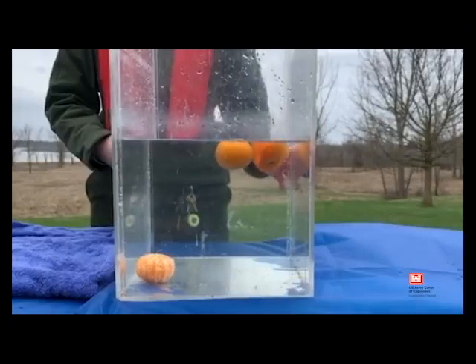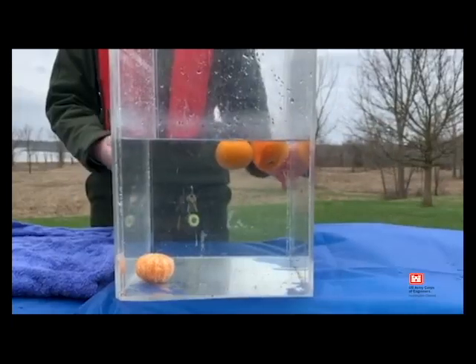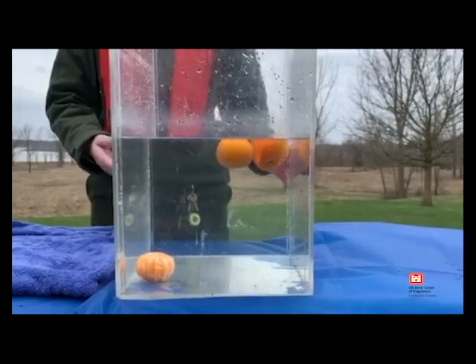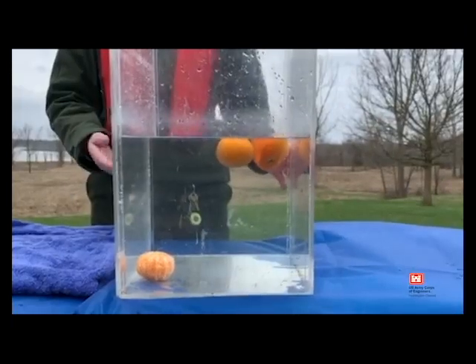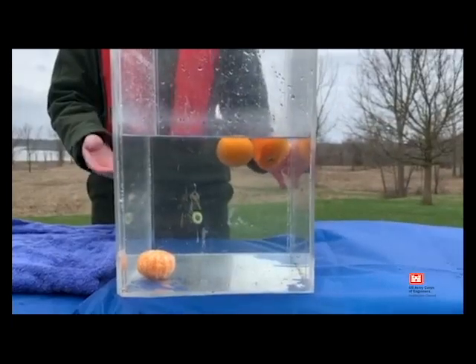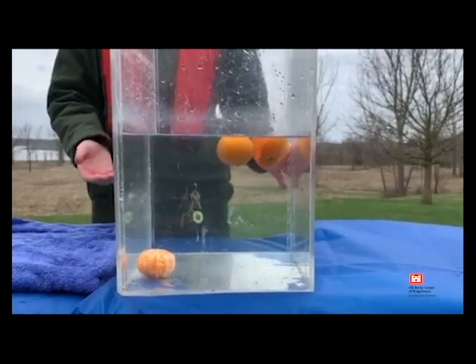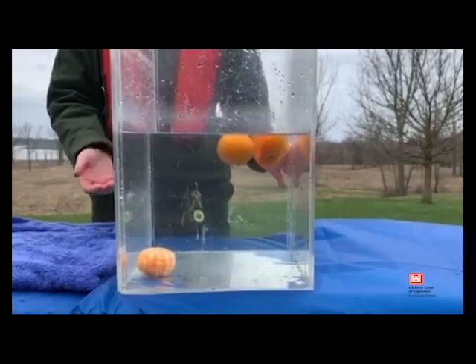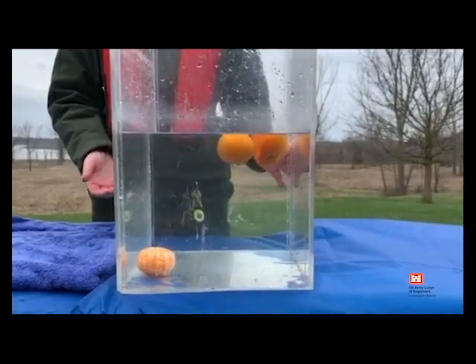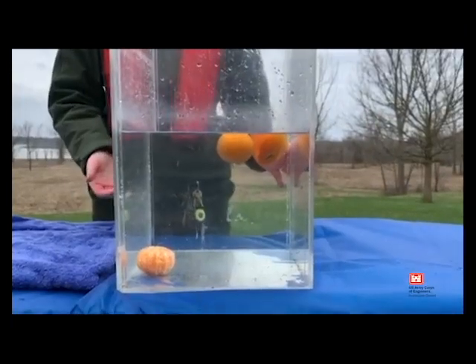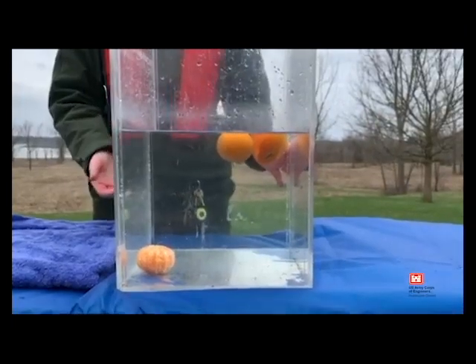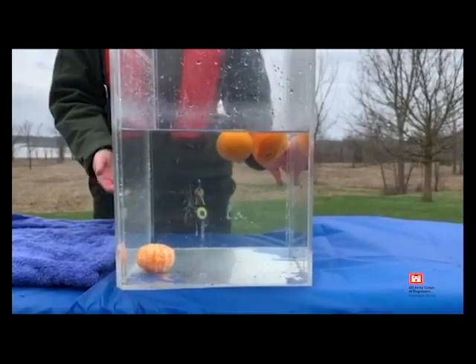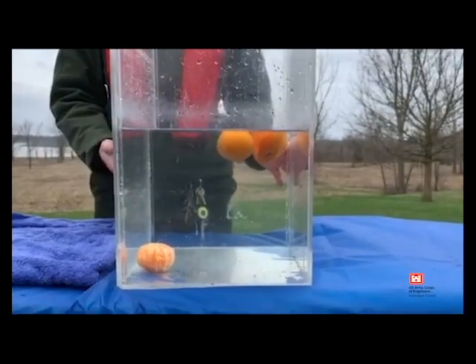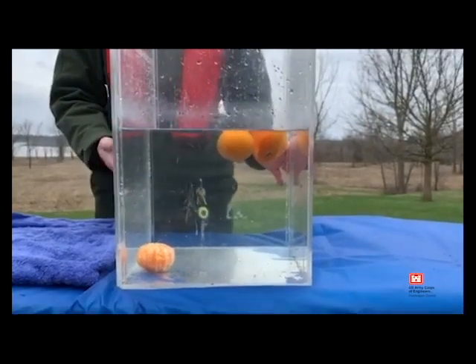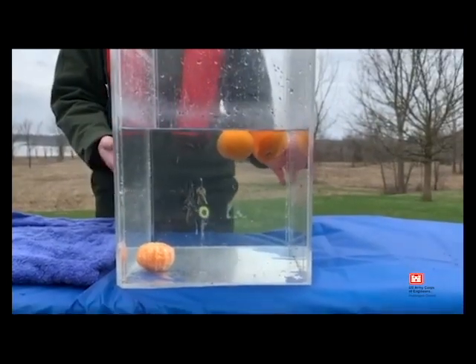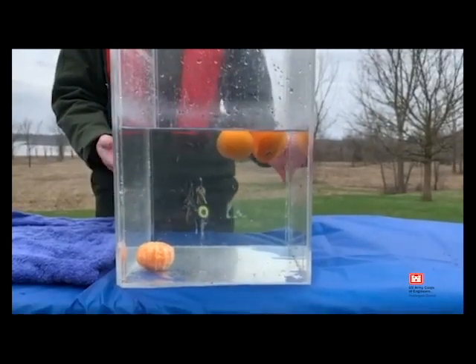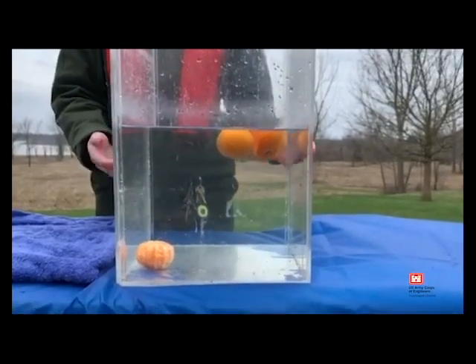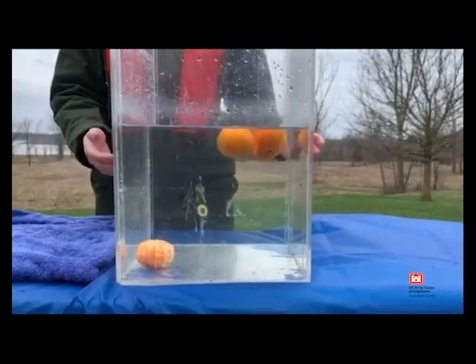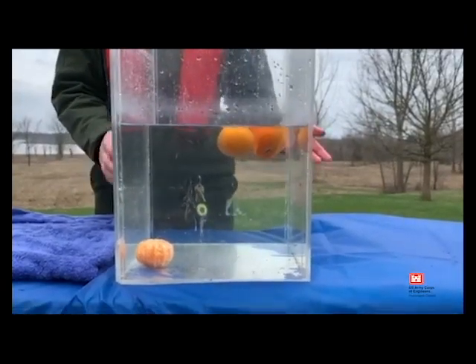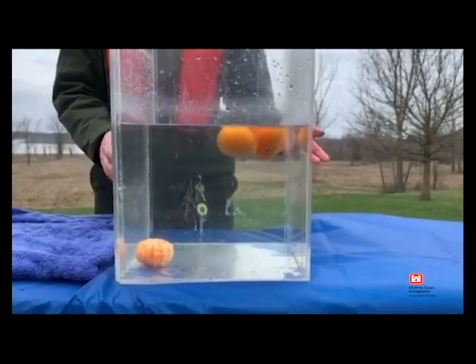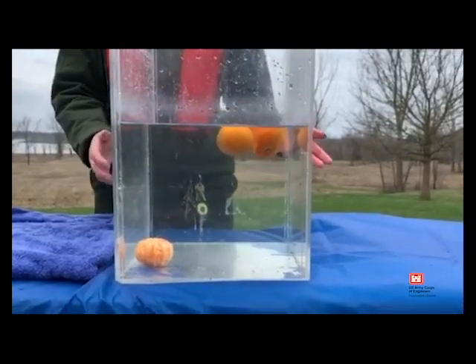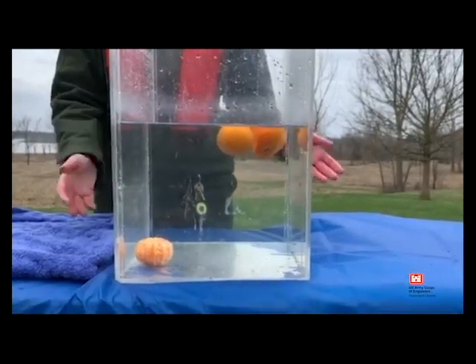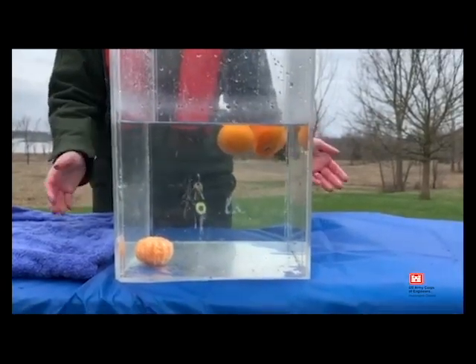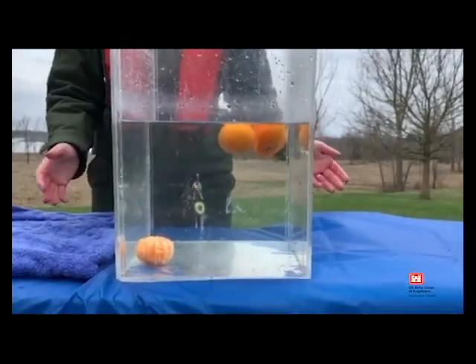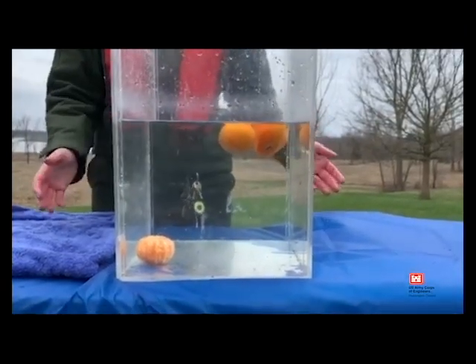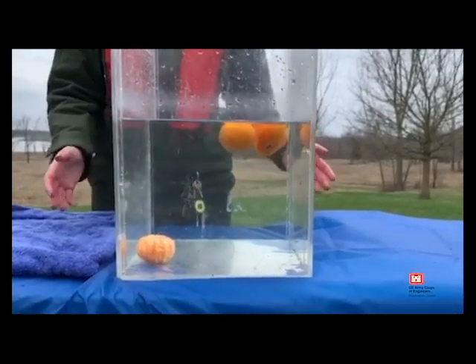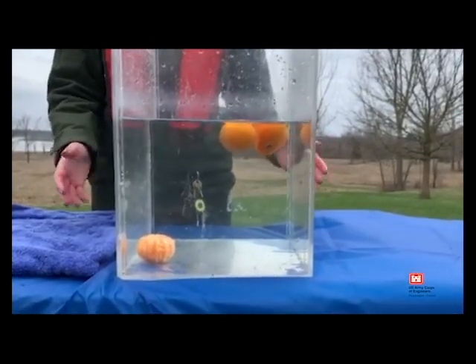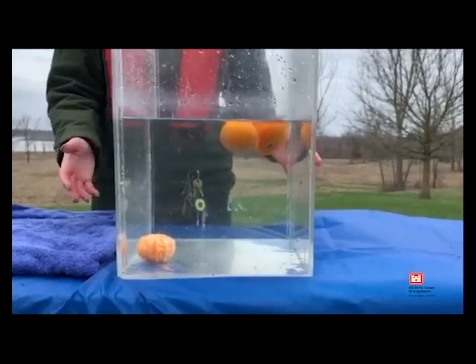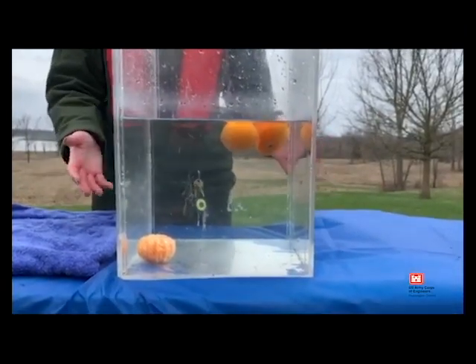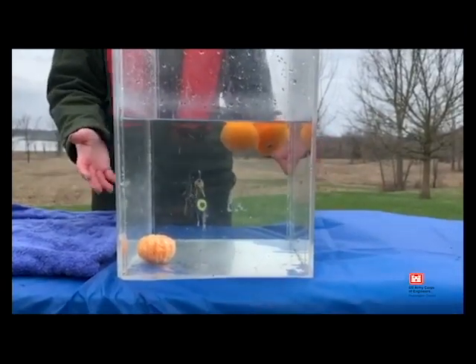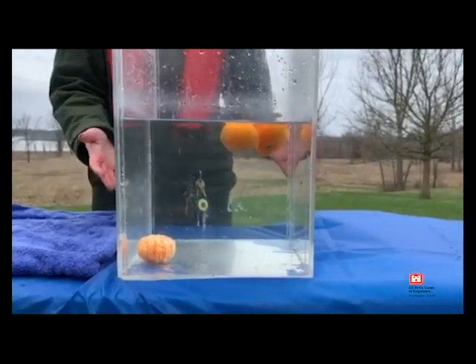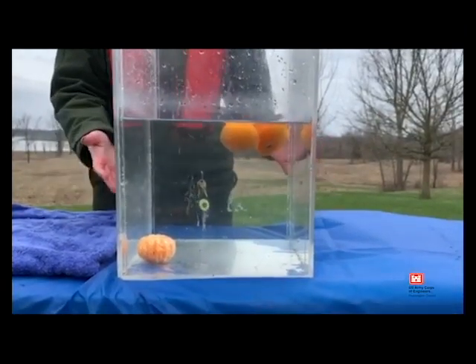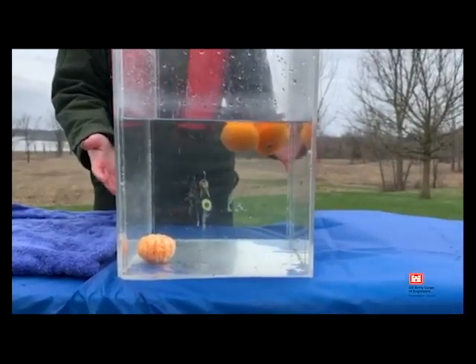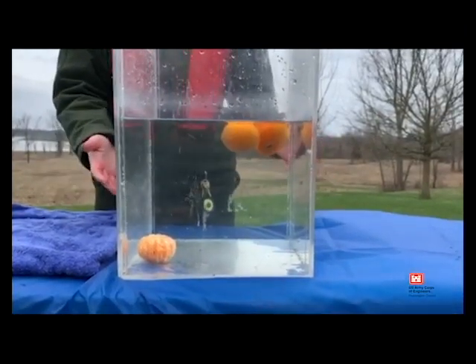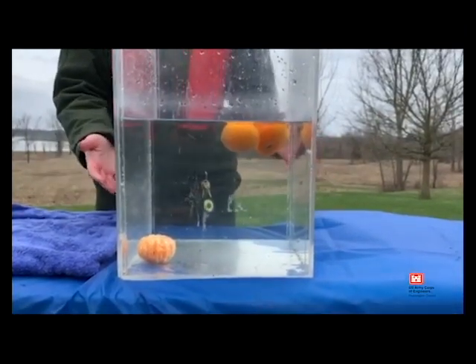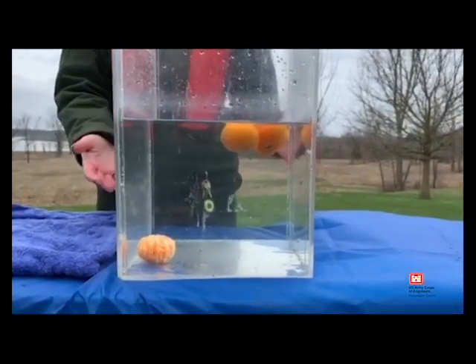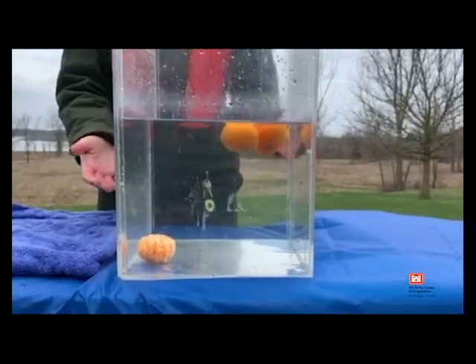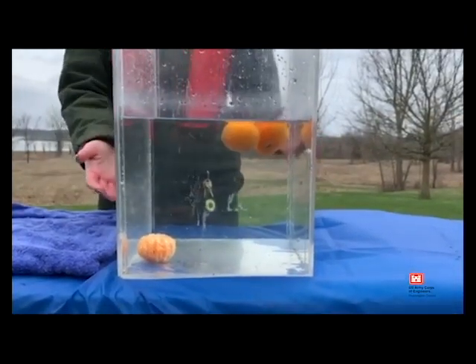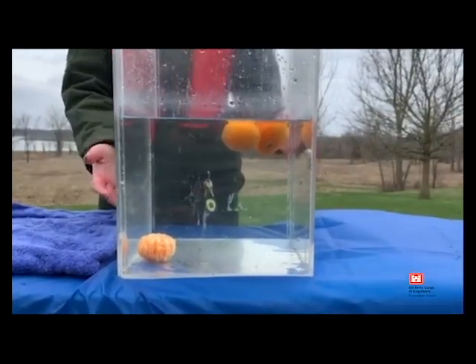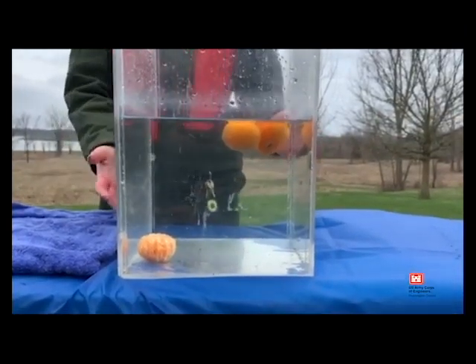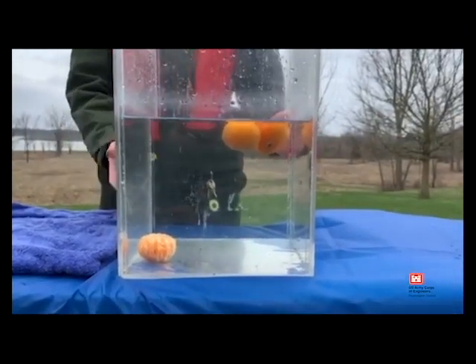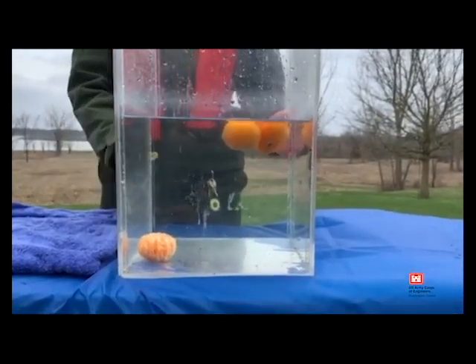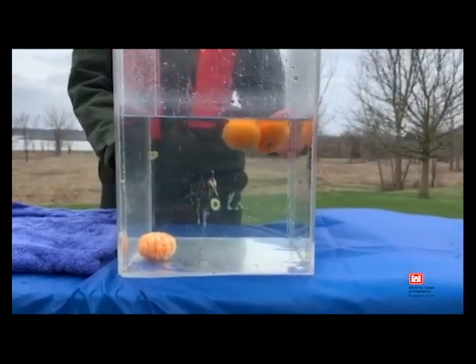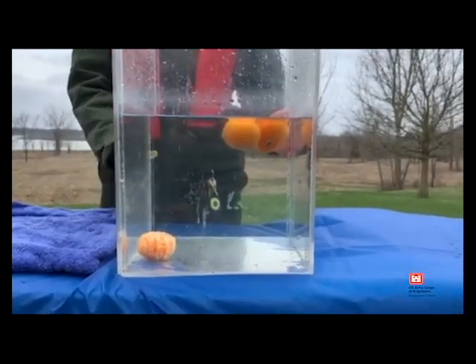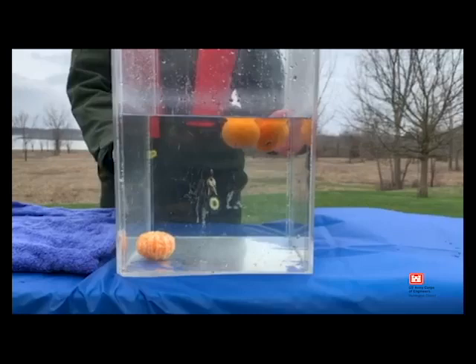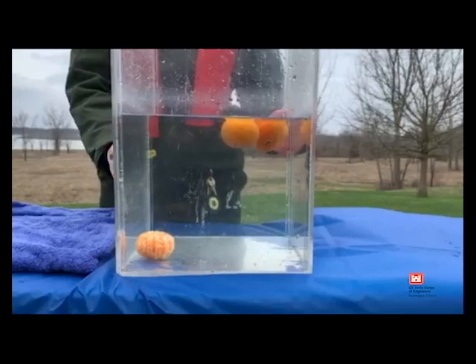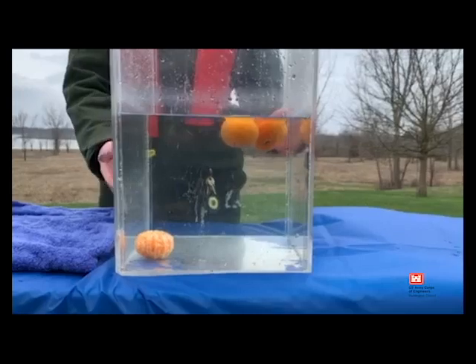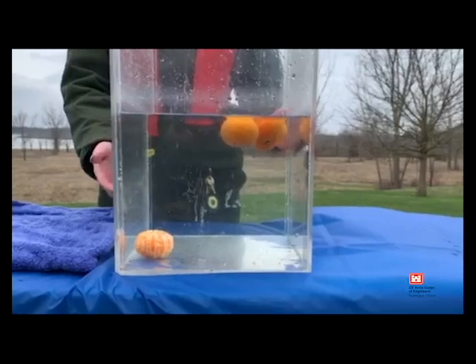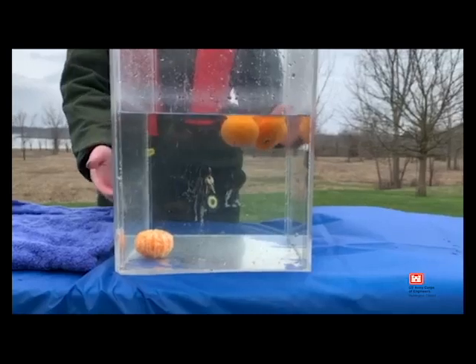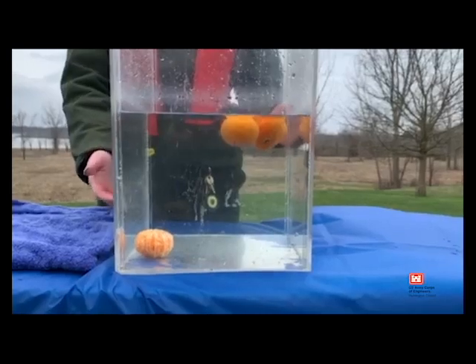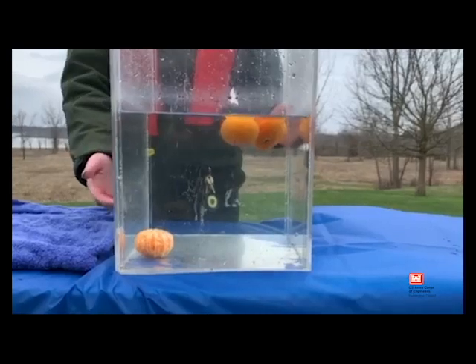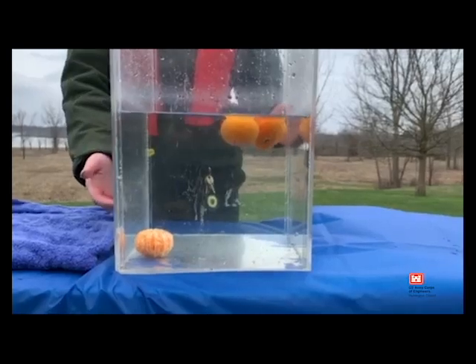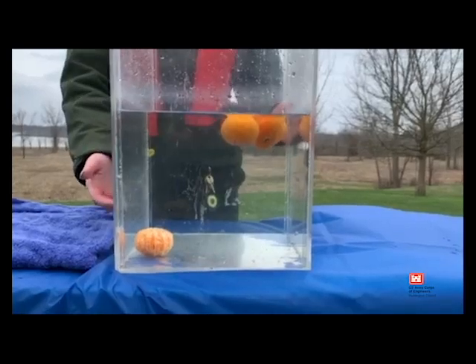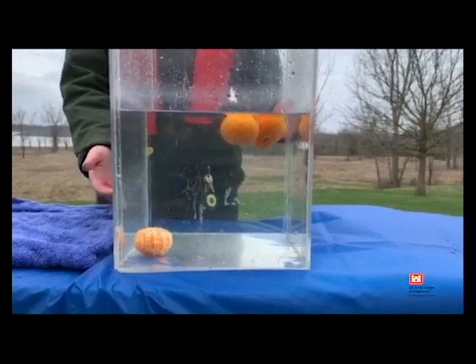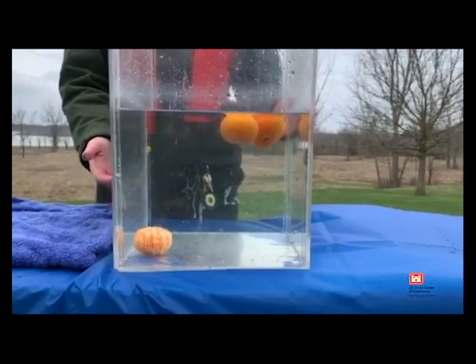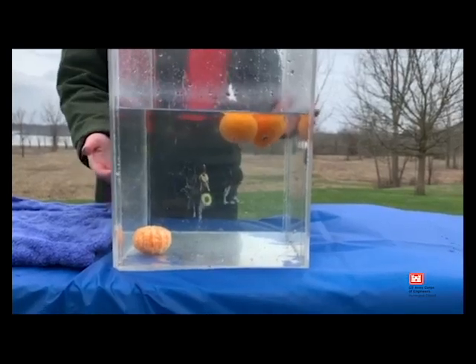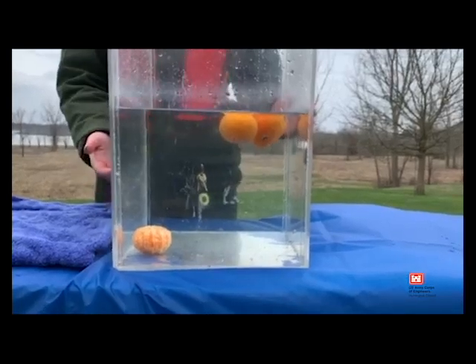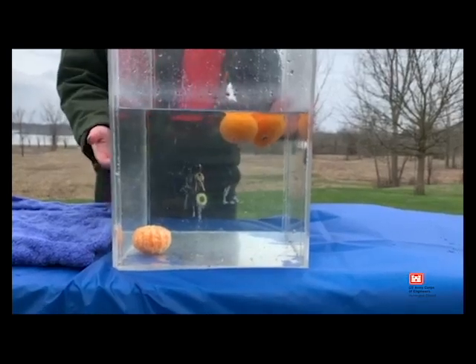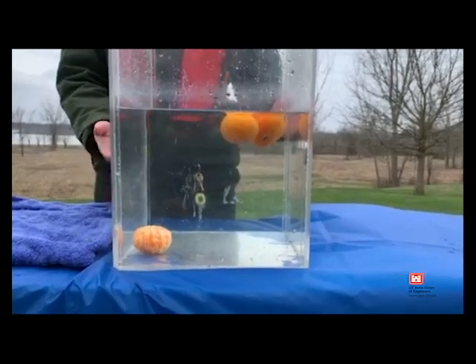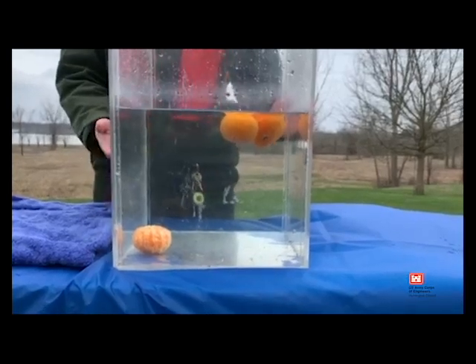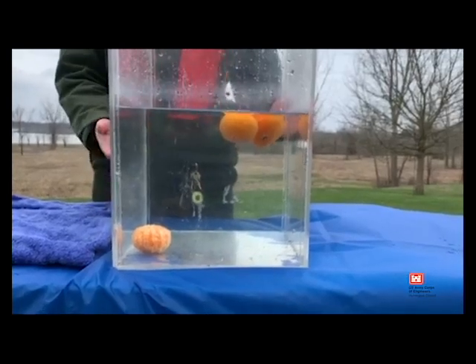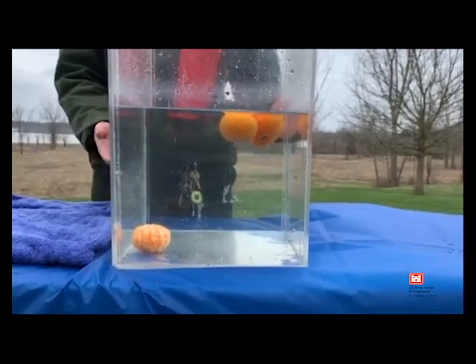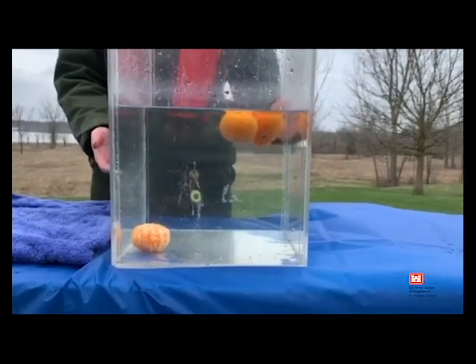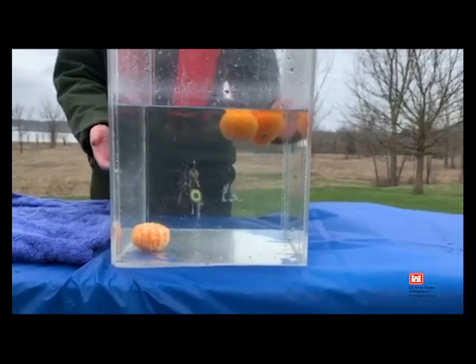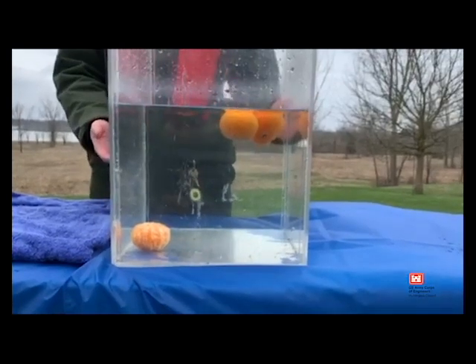And remember, if you don't wear your life jacket at all, then the life jacket doesn't even have a chance of trying to save you.